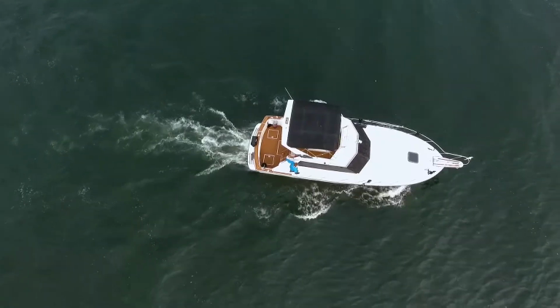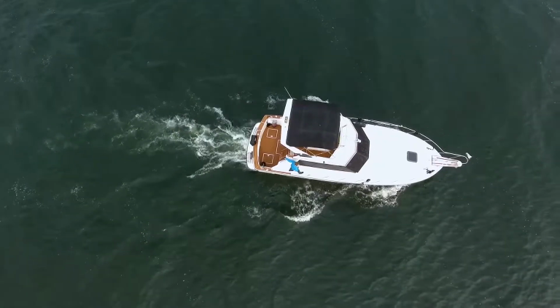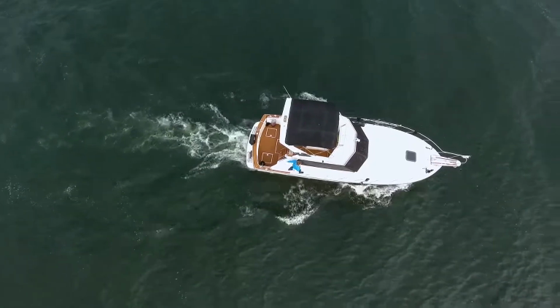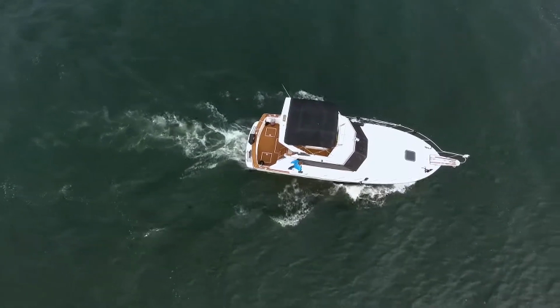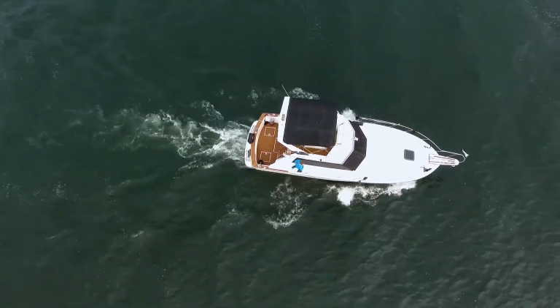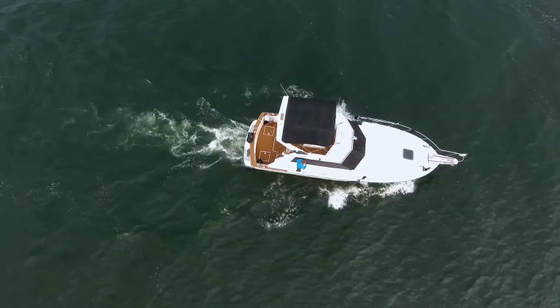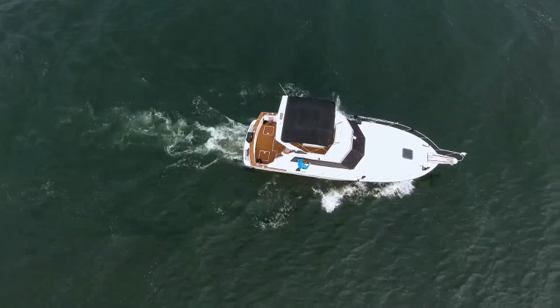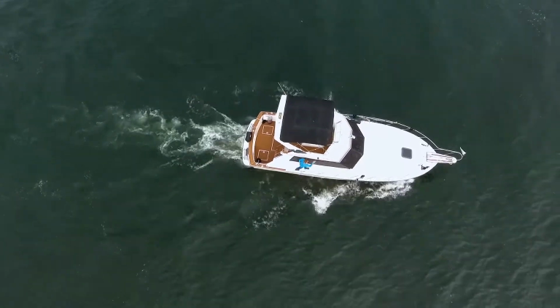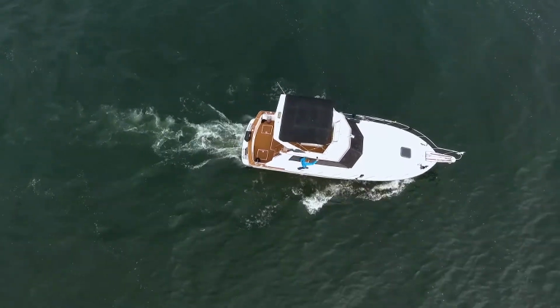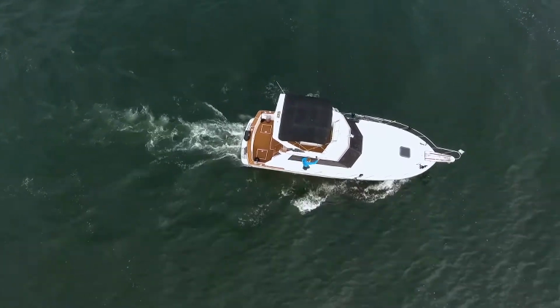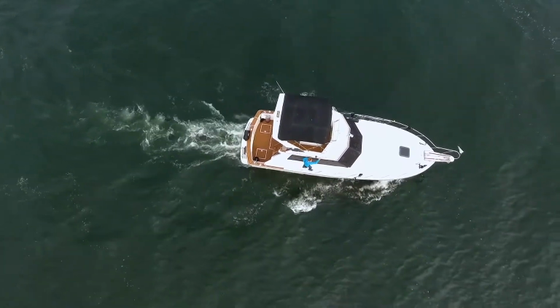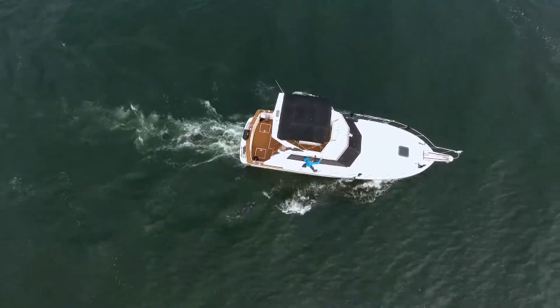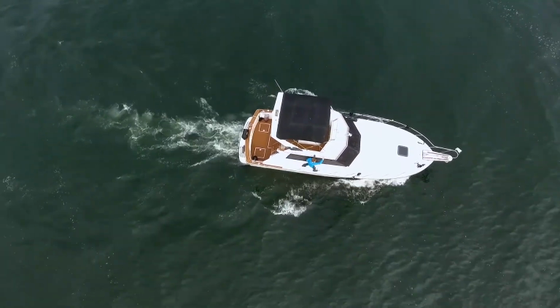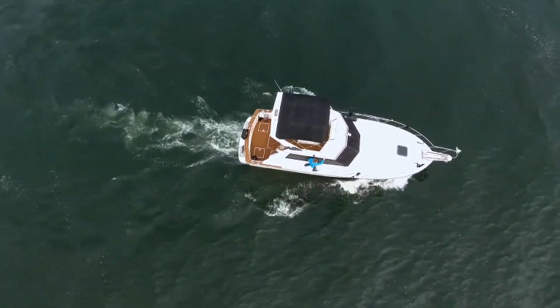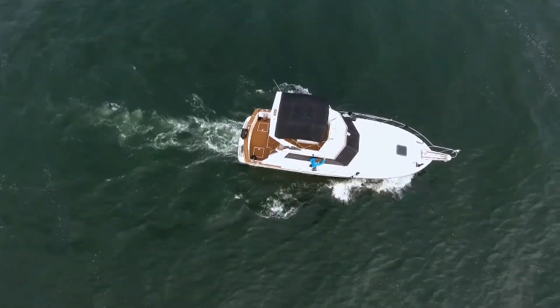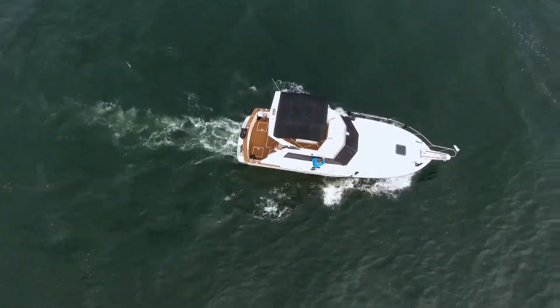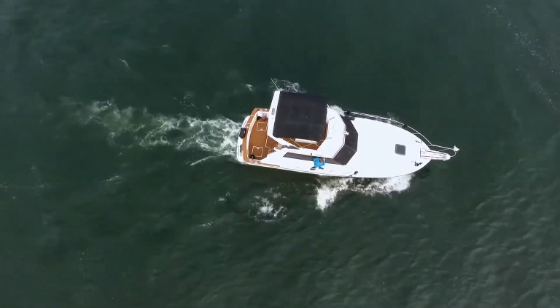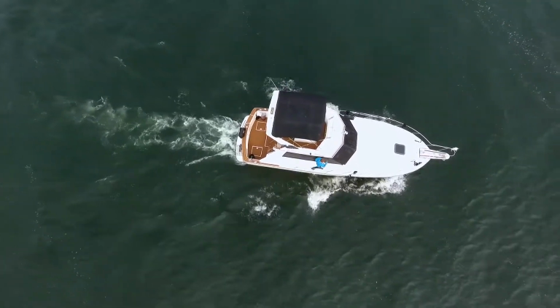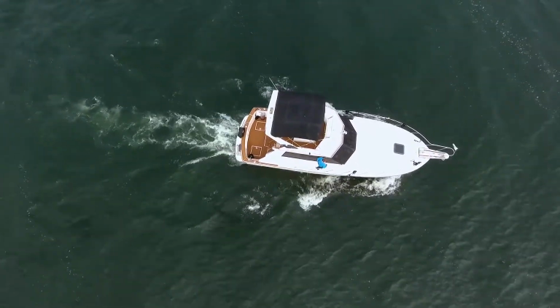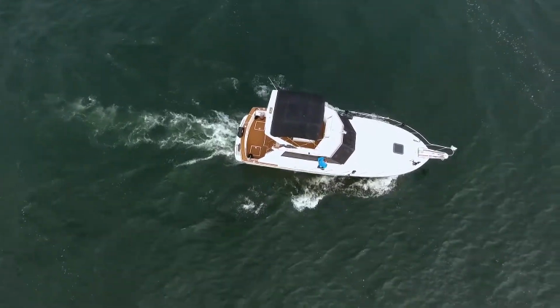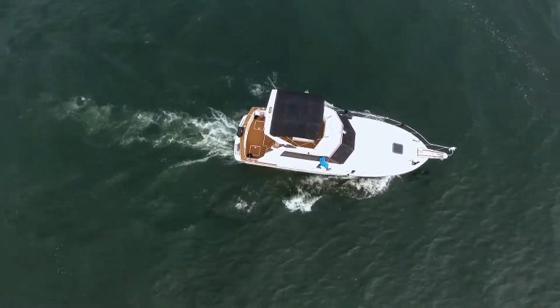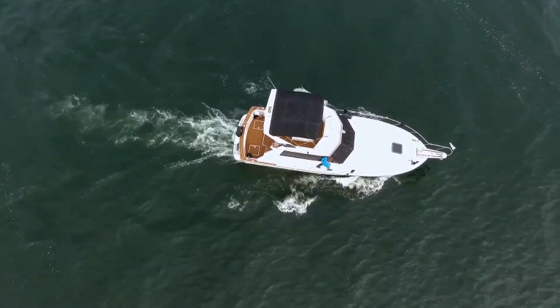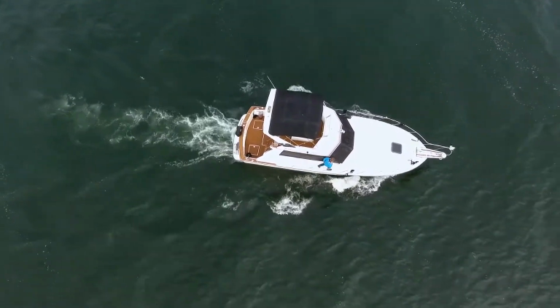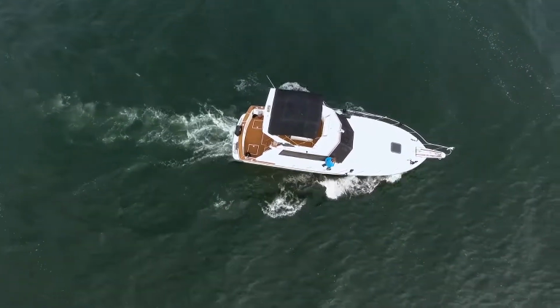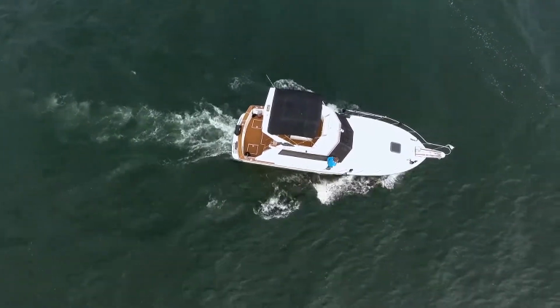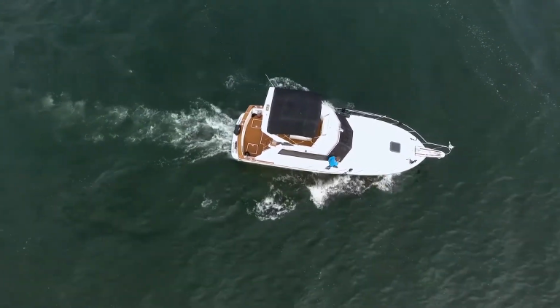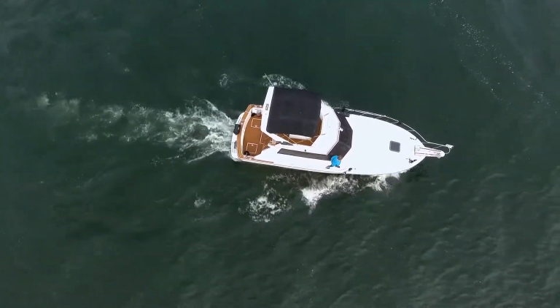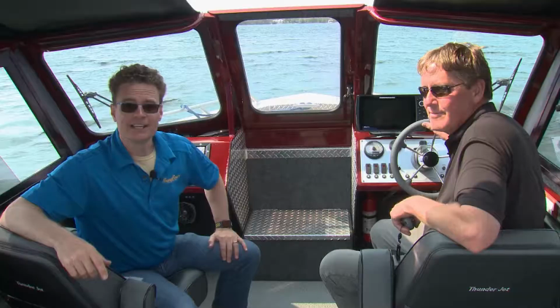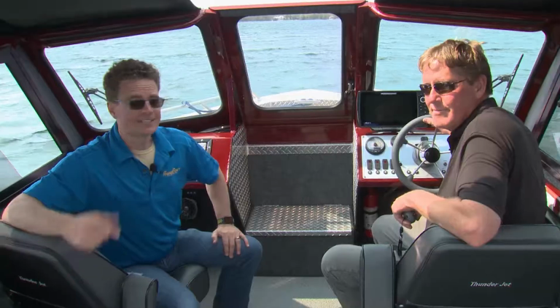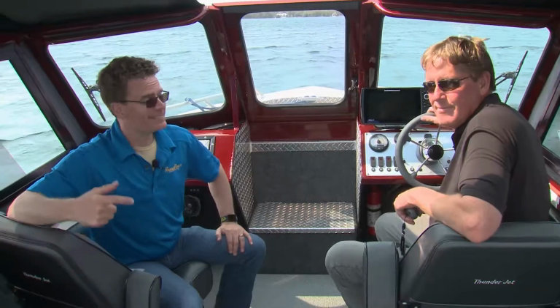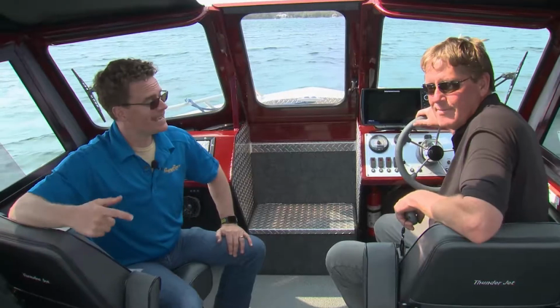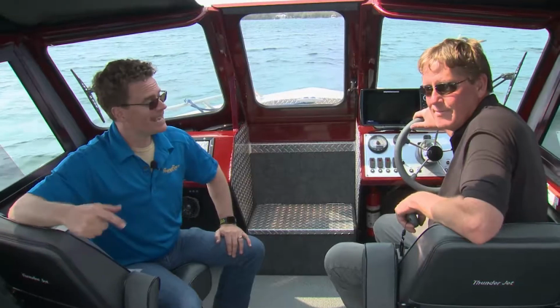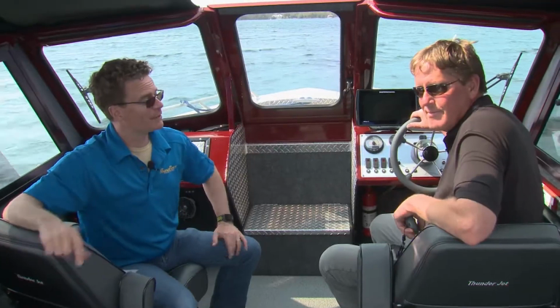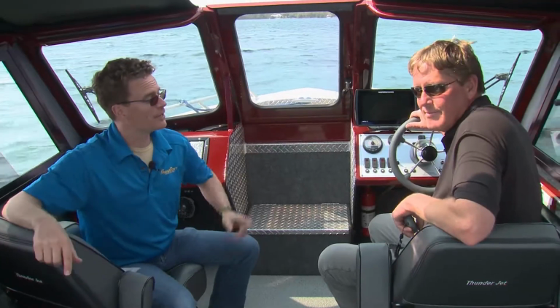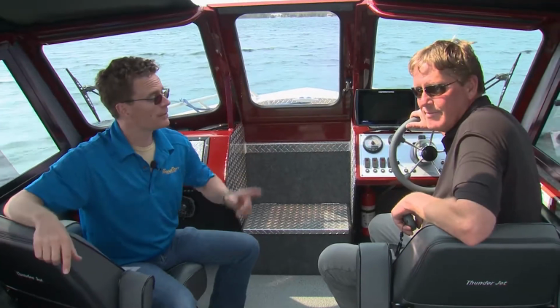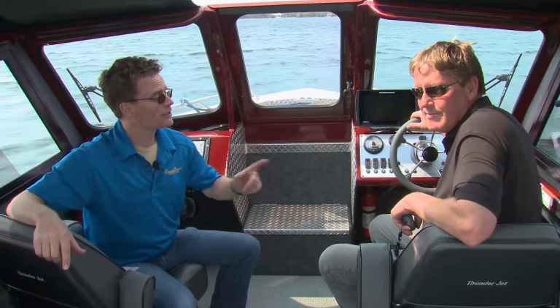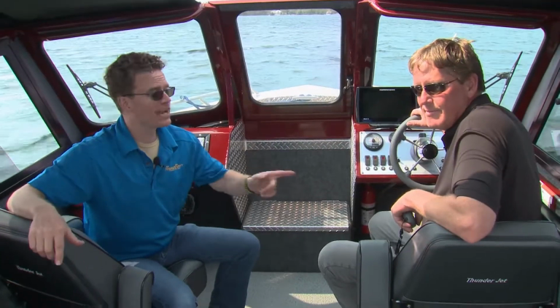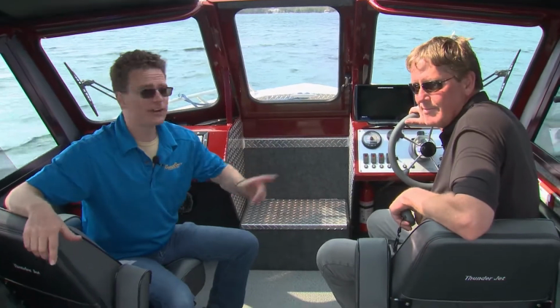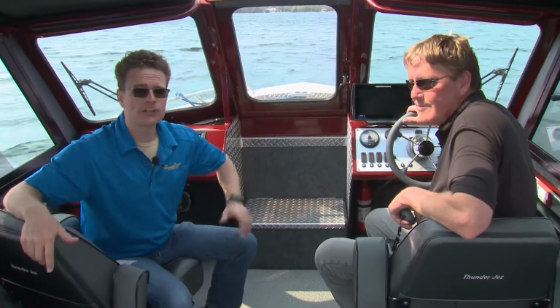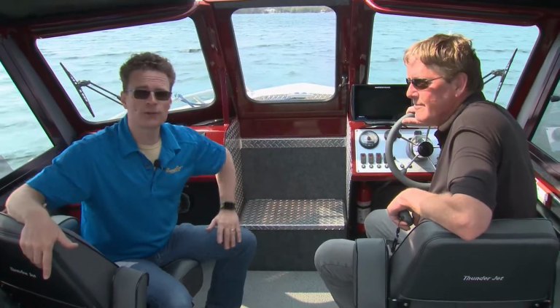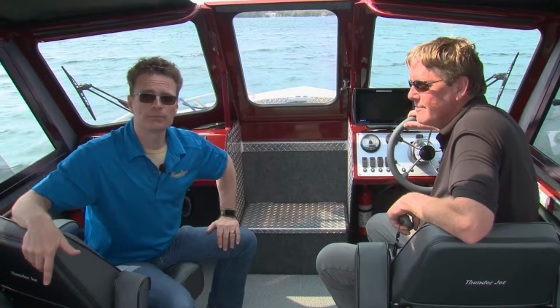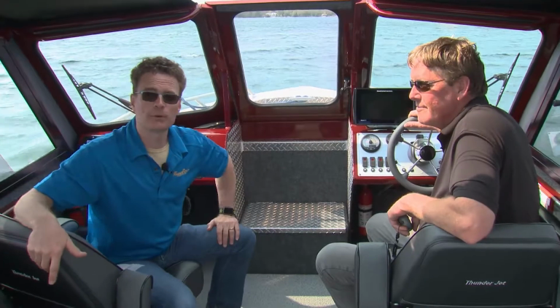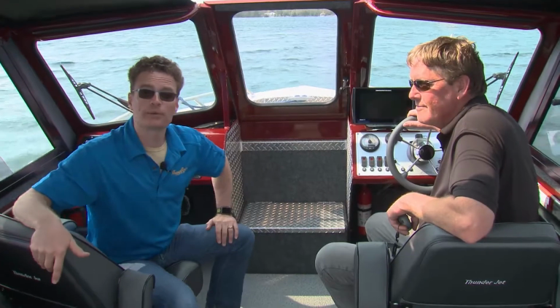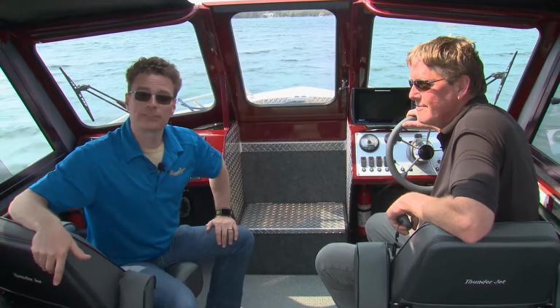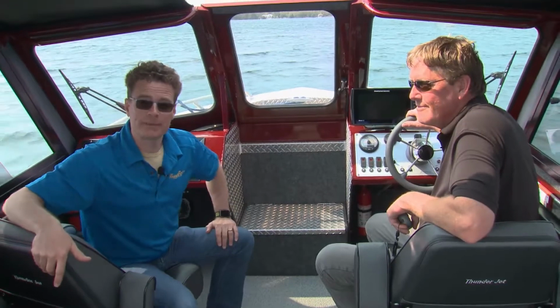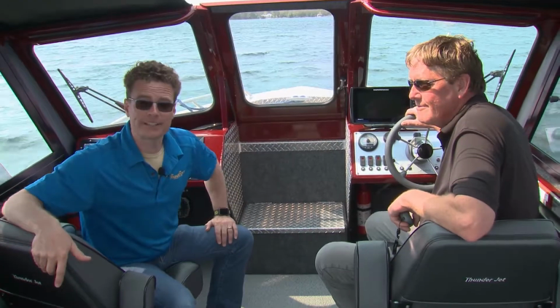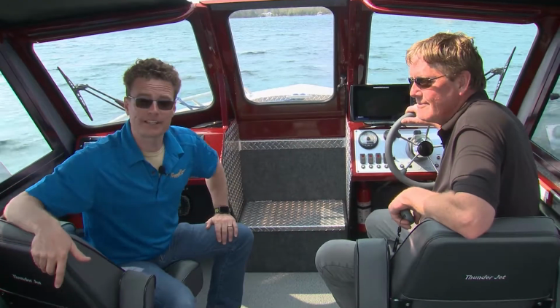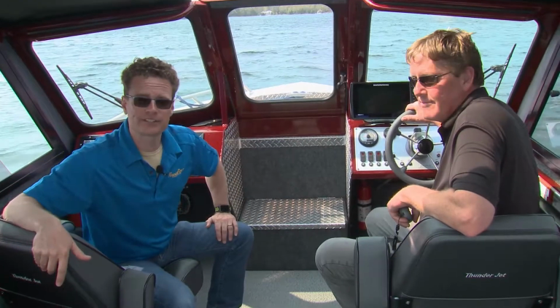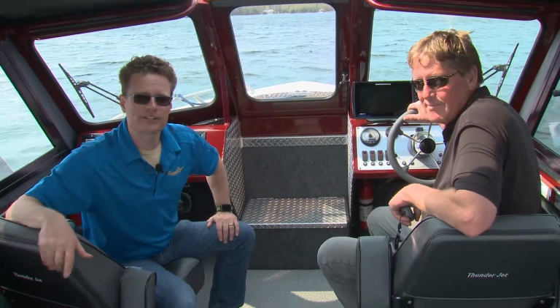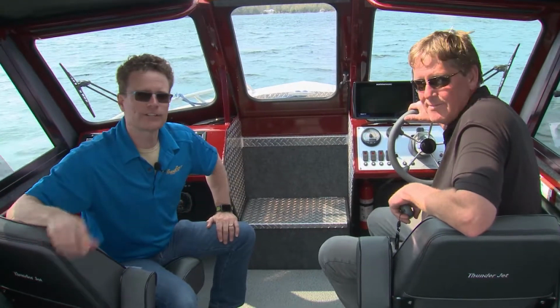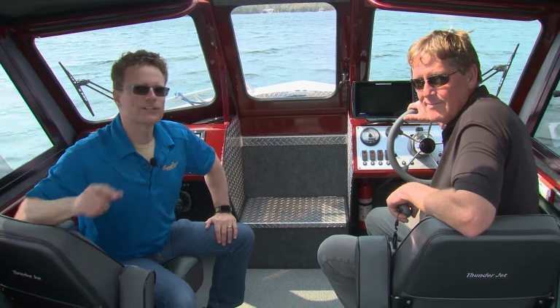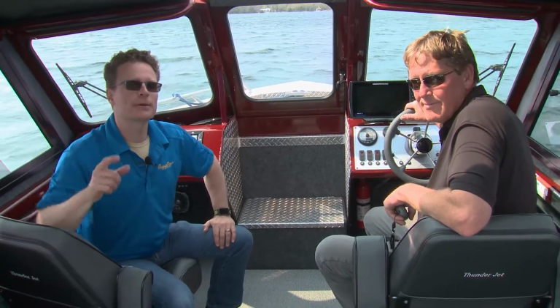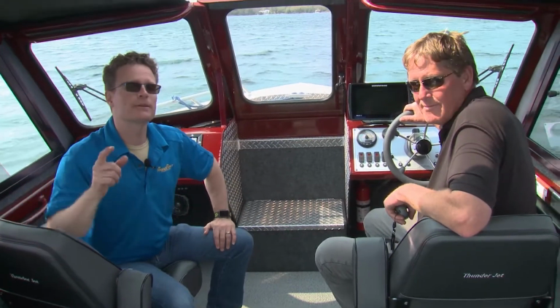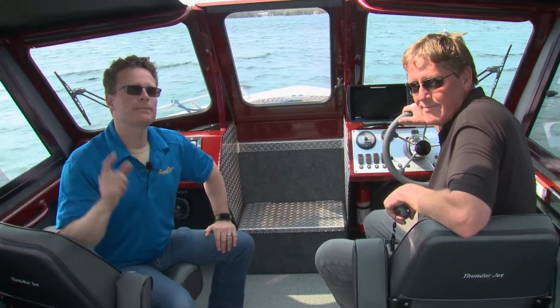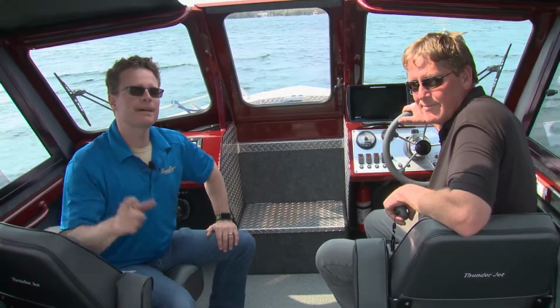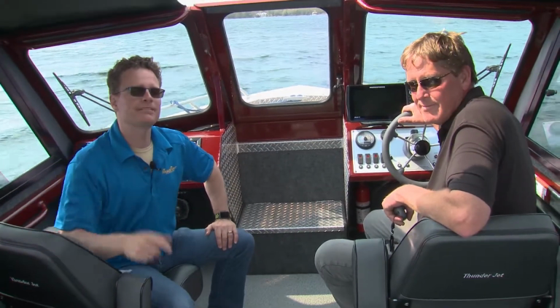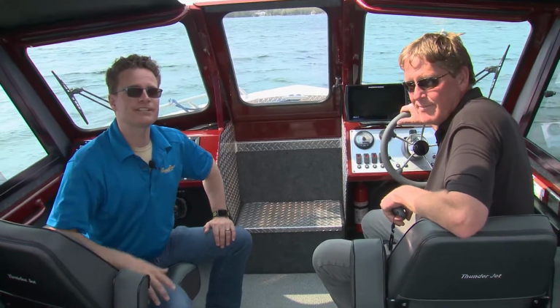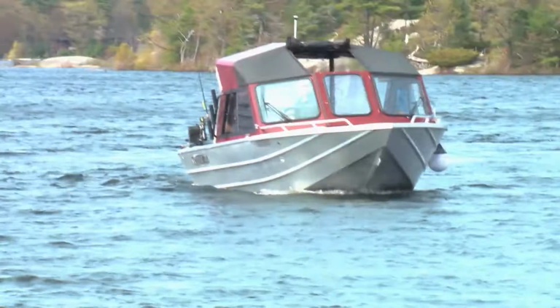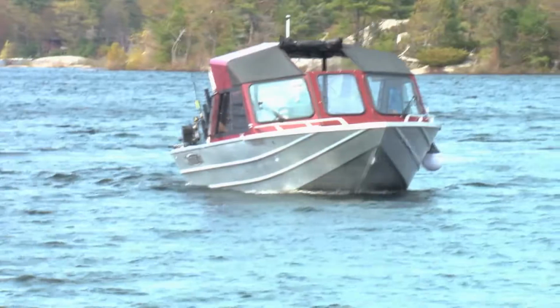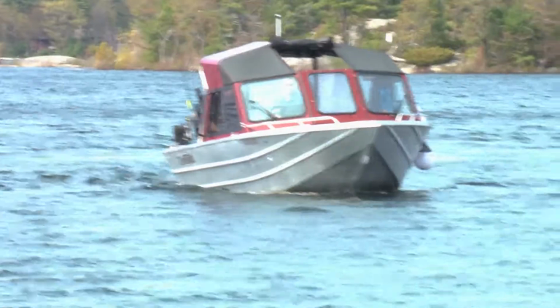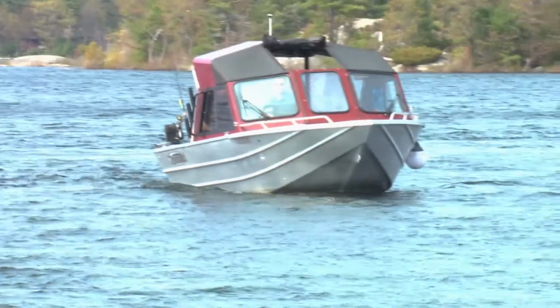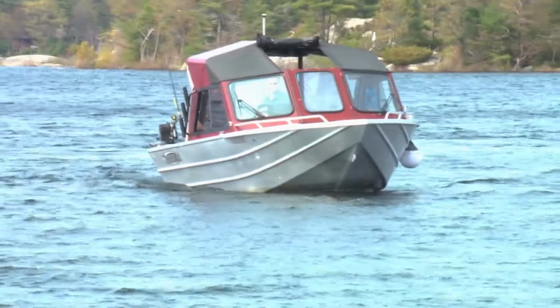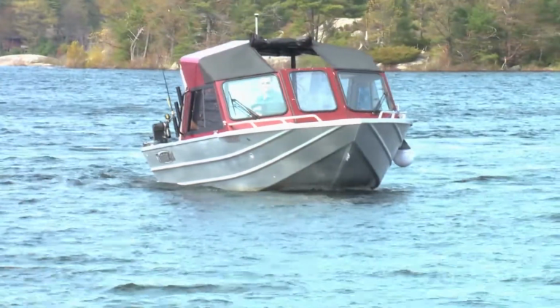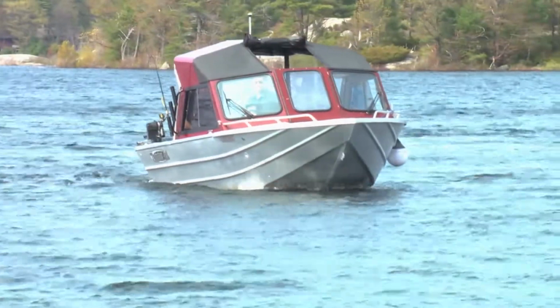Last year we installed an IntelliSteer remote steering system on a big cruiser. Today we're here with Gary Noten-Bomer from IntelliSteer to talk about the benefits on a fishing boat.